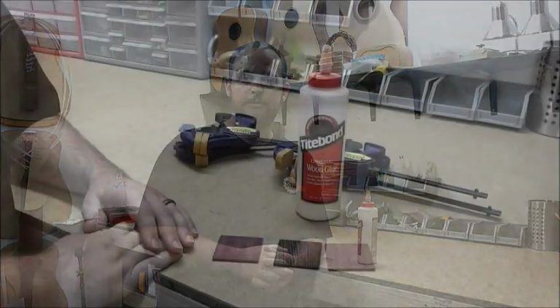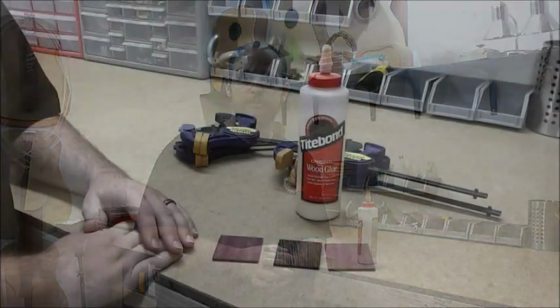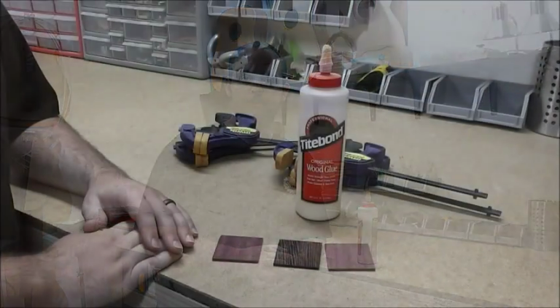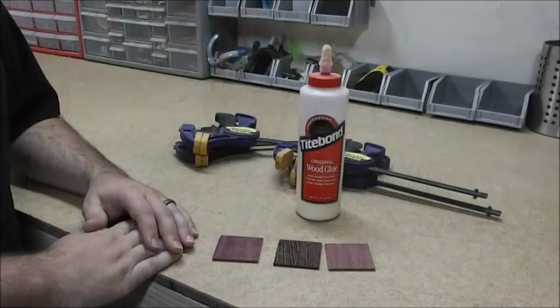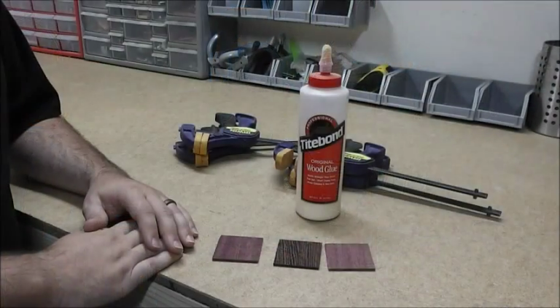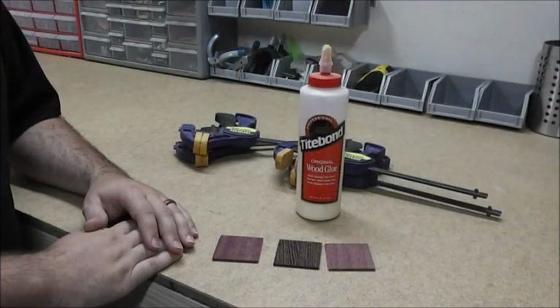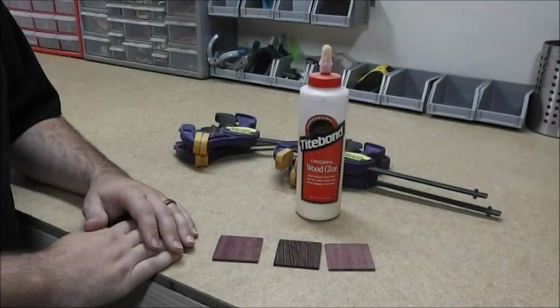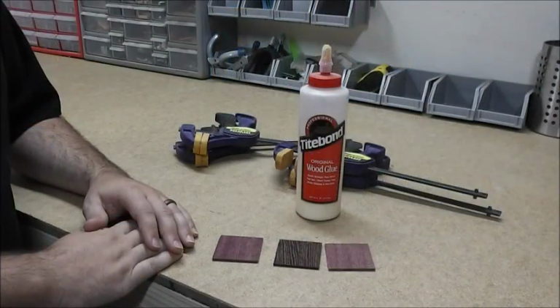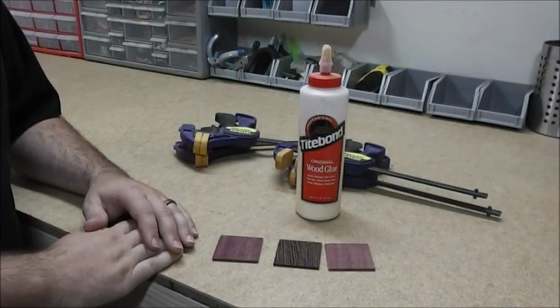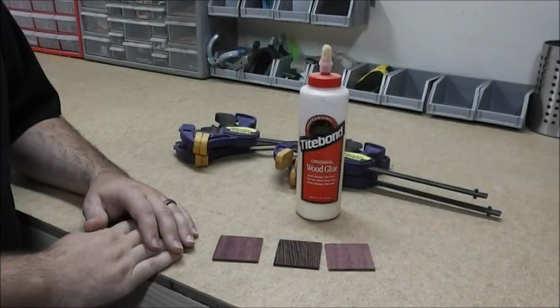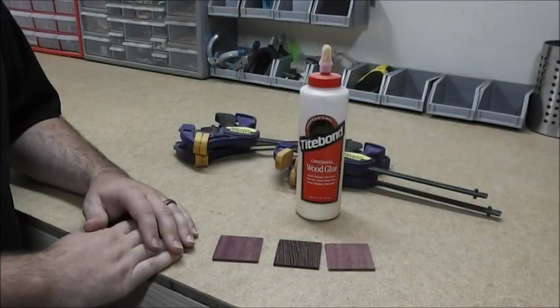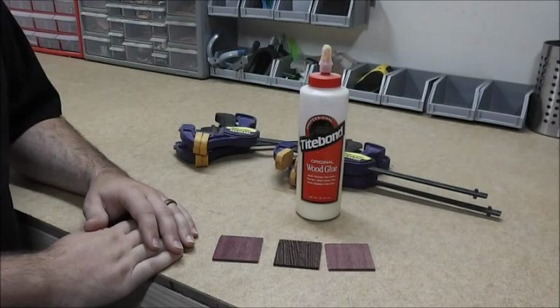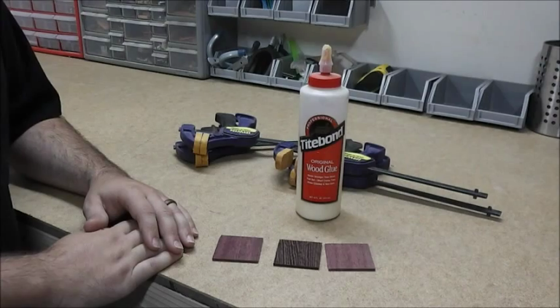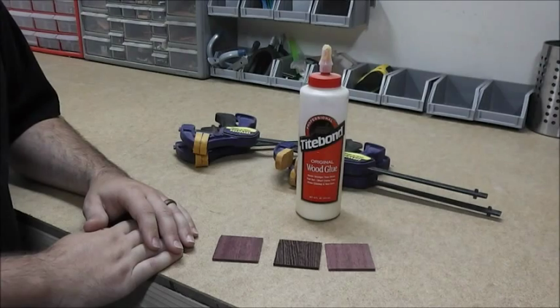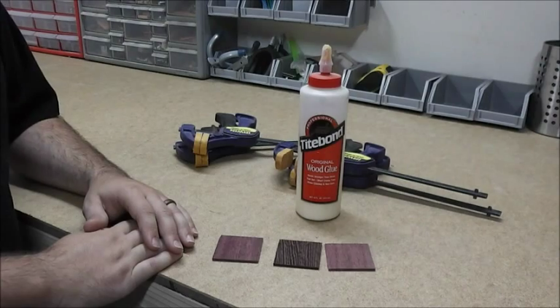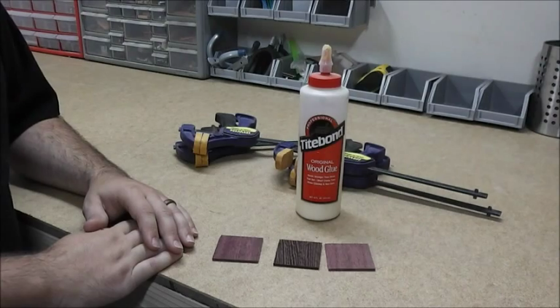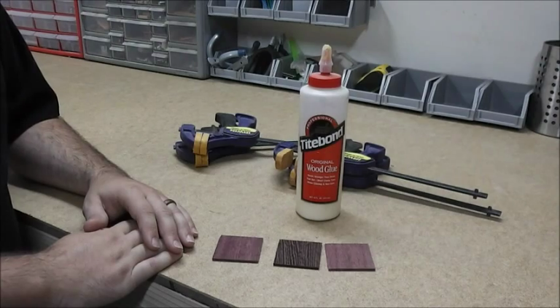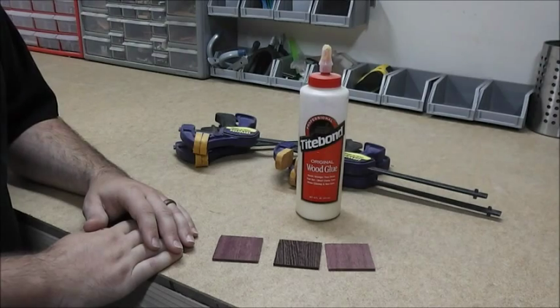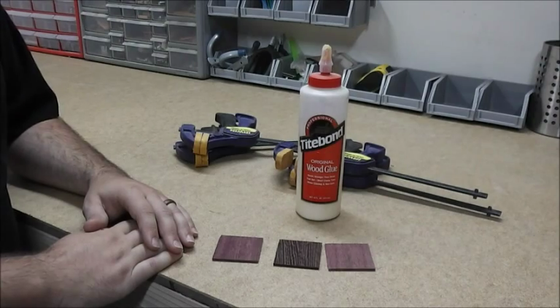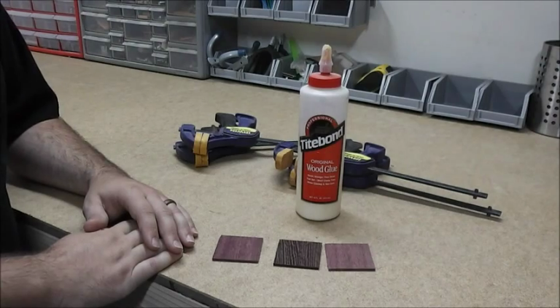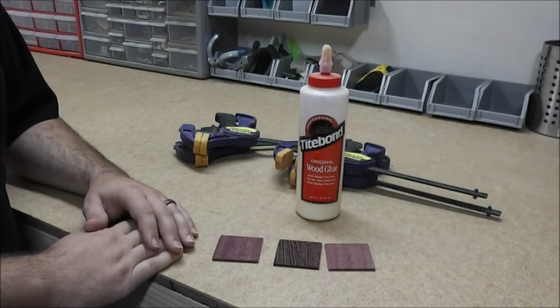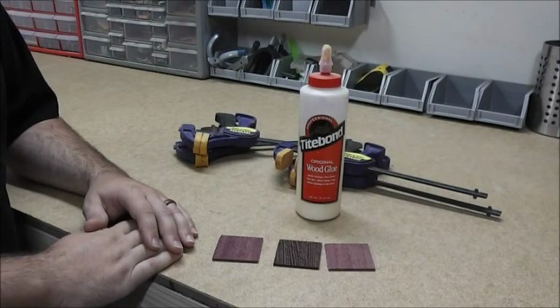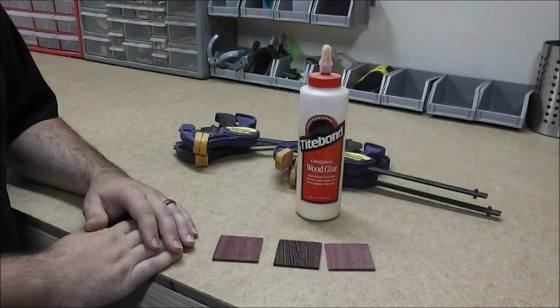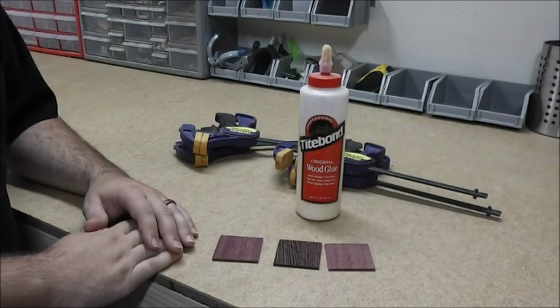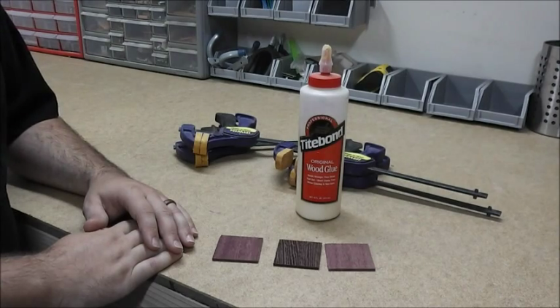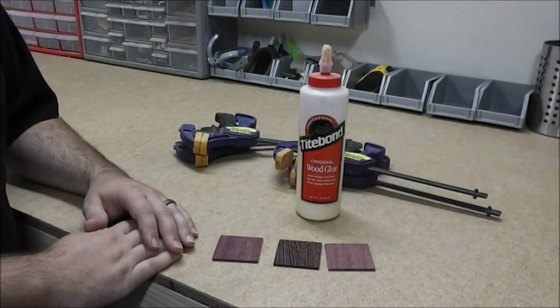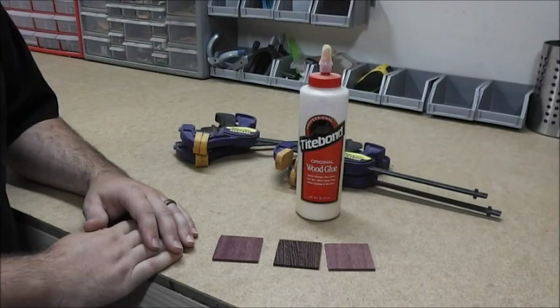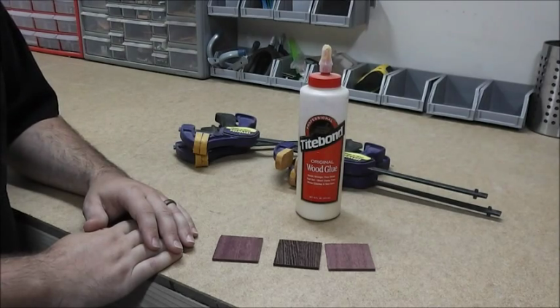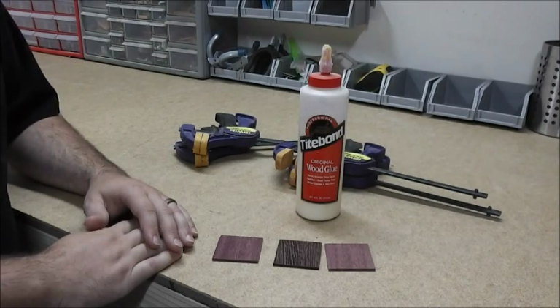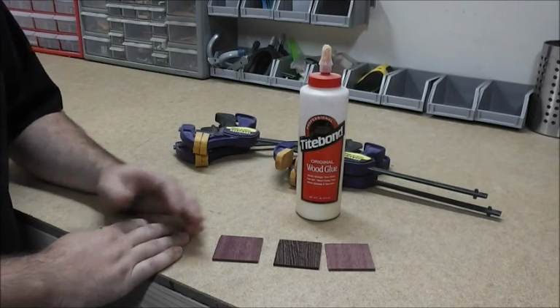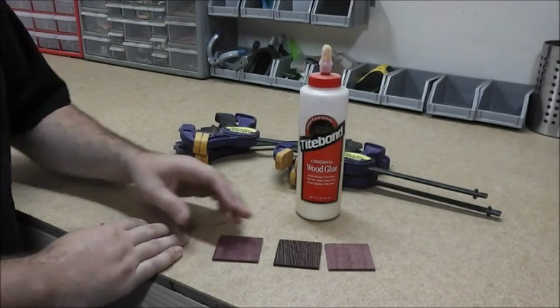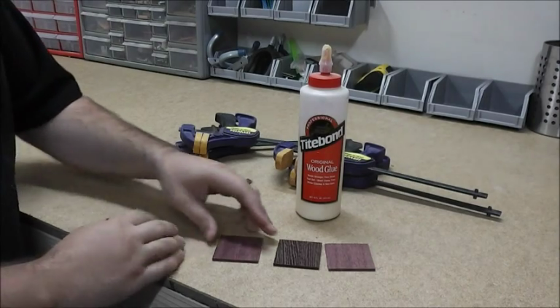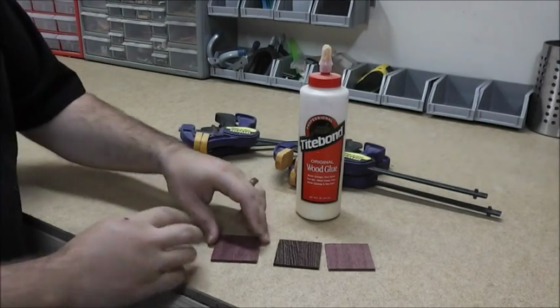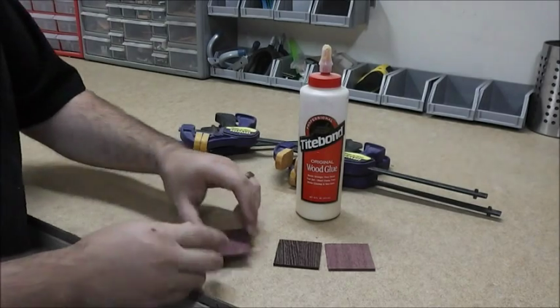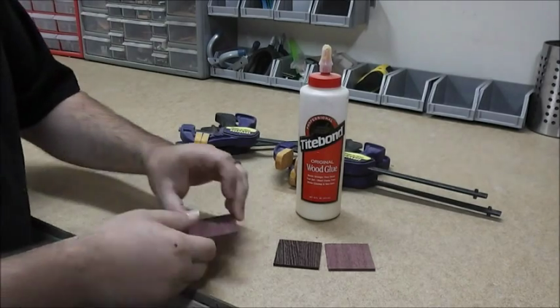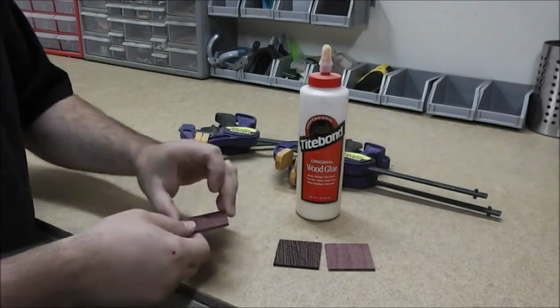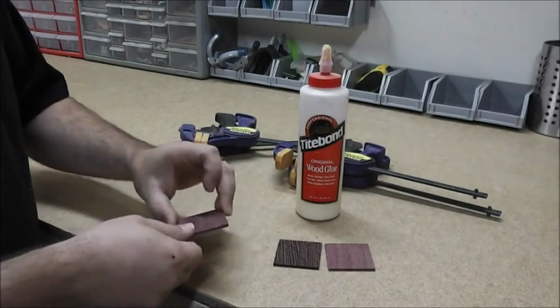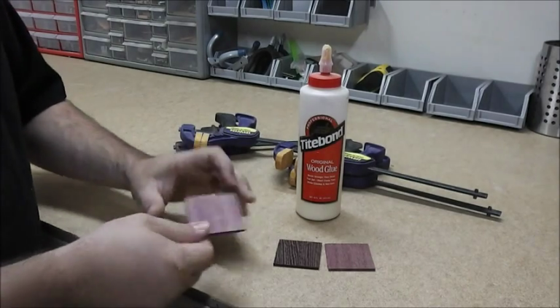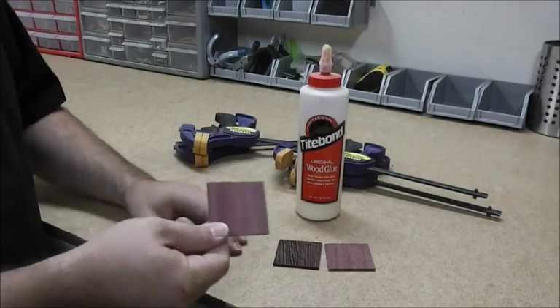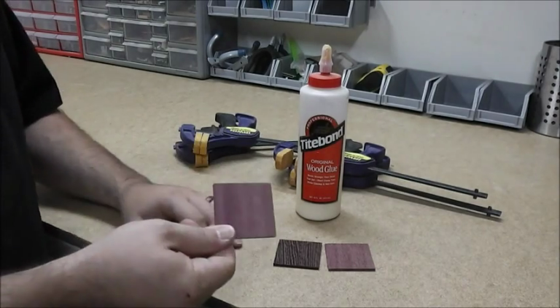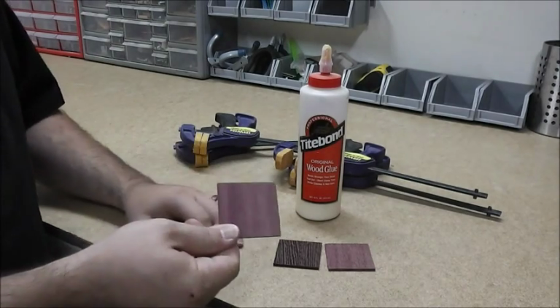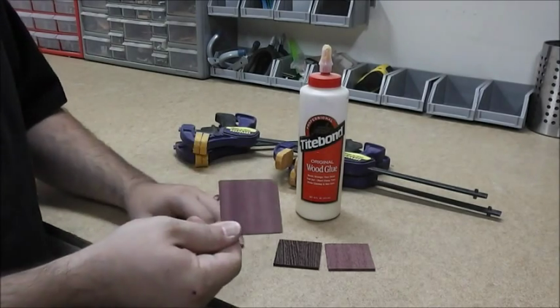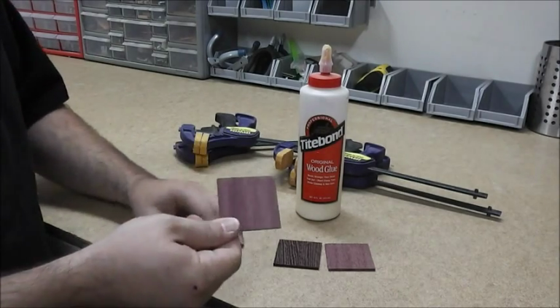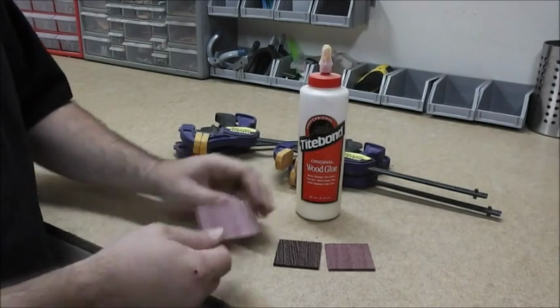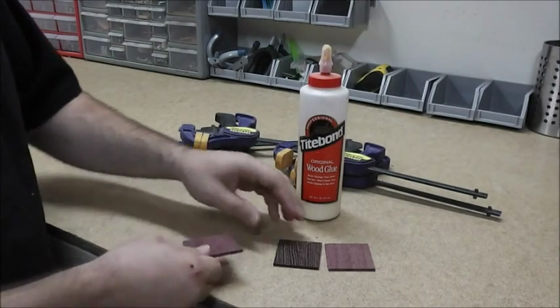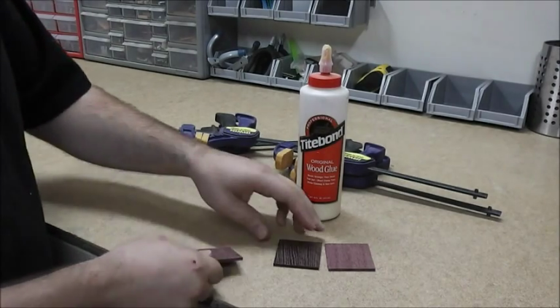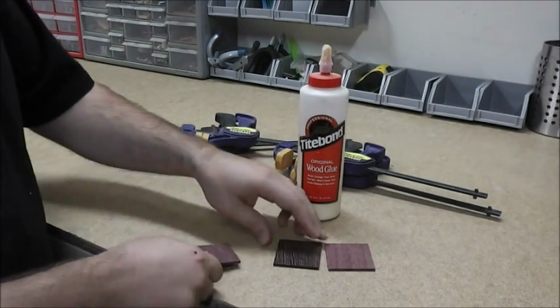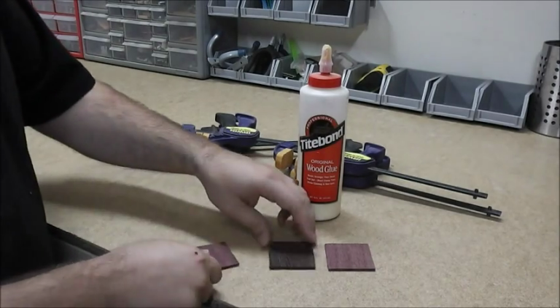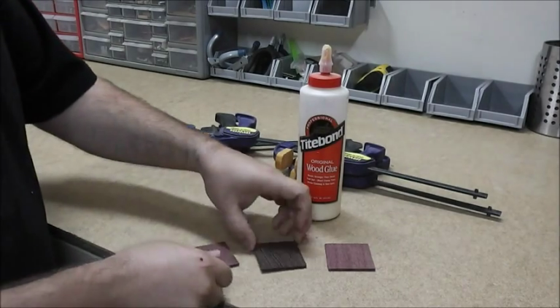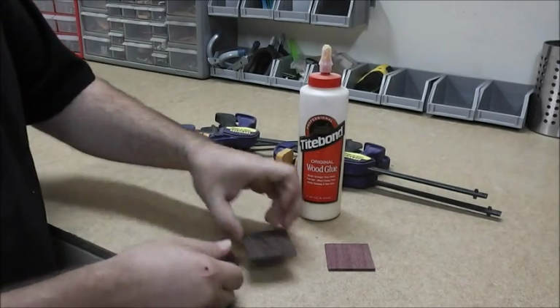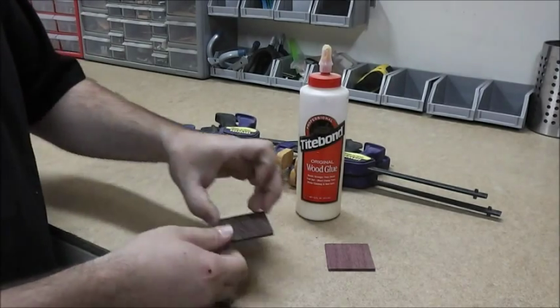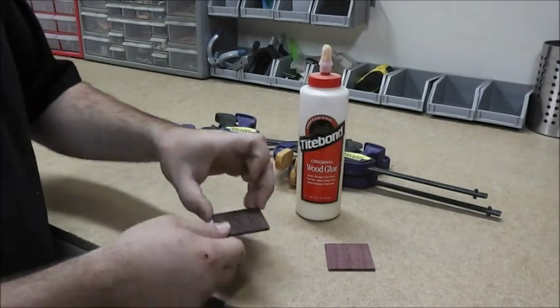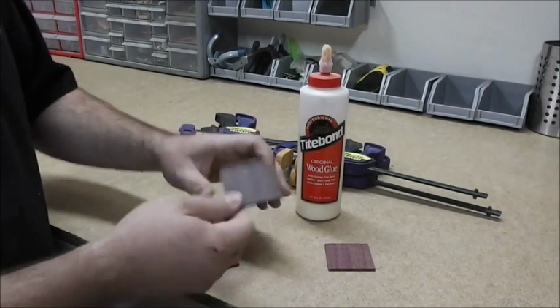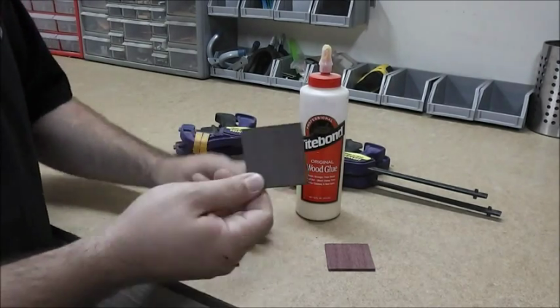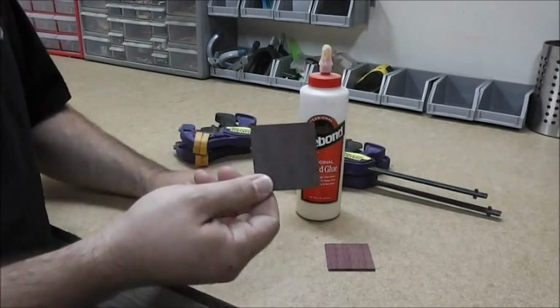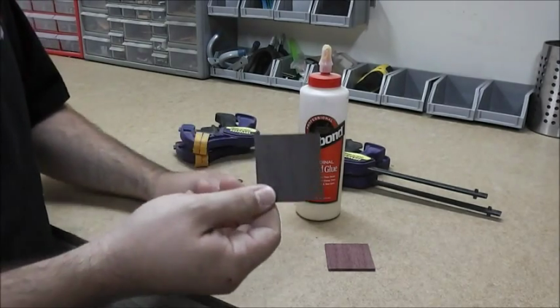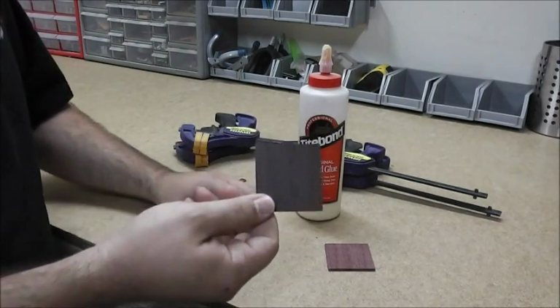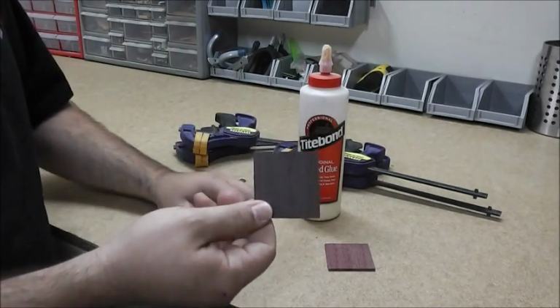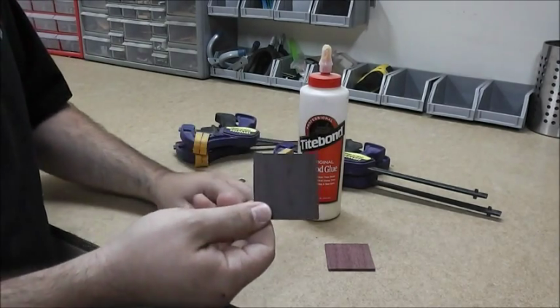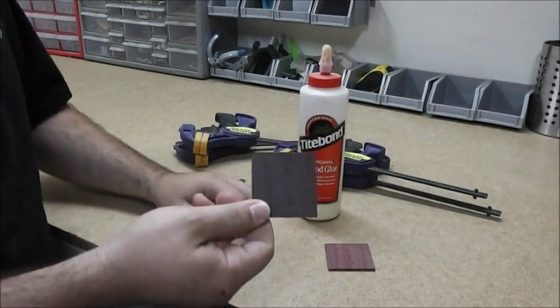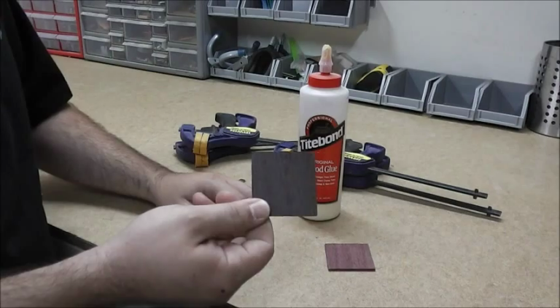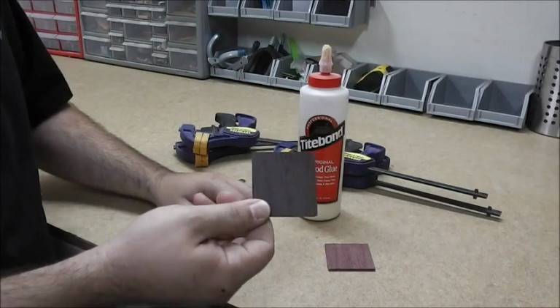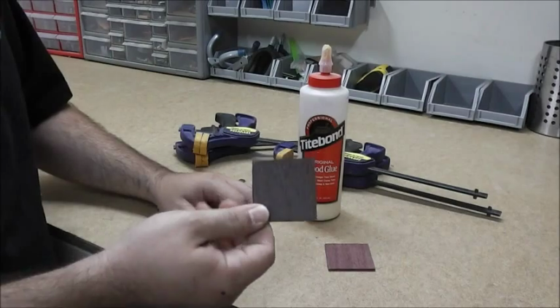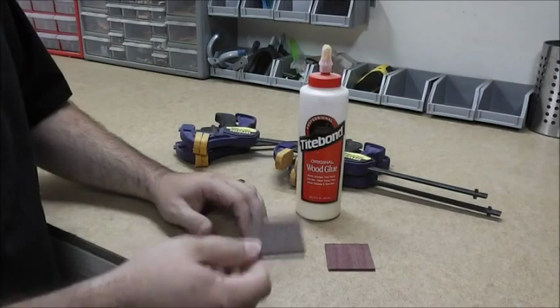For this glue-up, we're going to use two different species of wood: Purple Heart and Wenge.